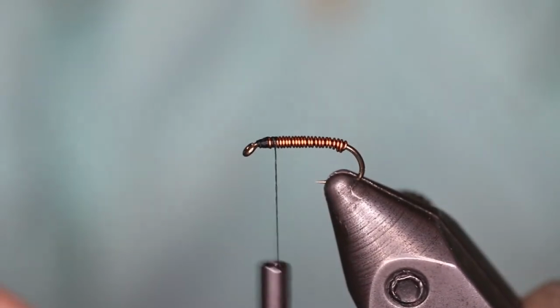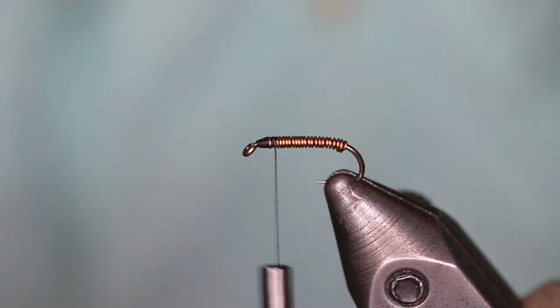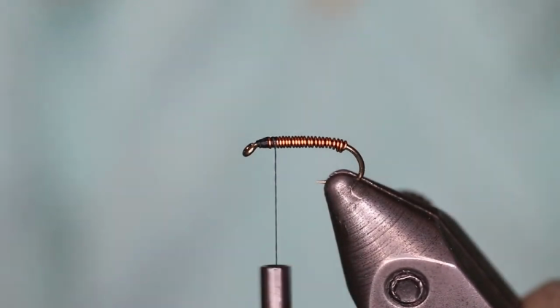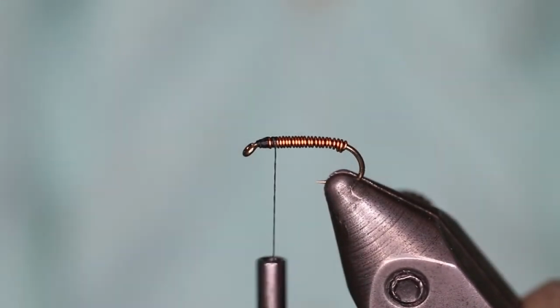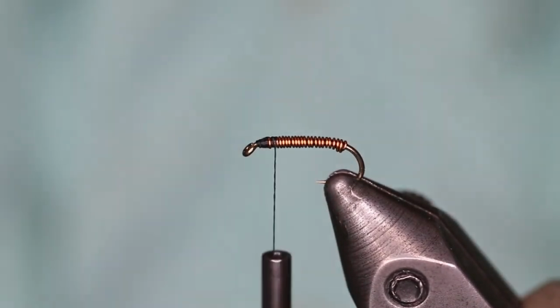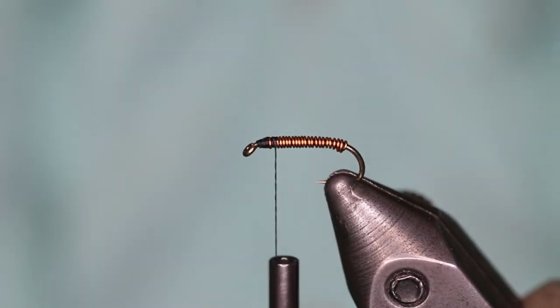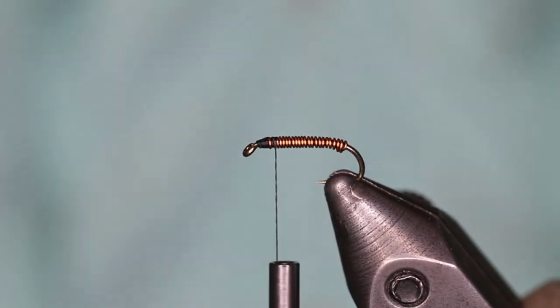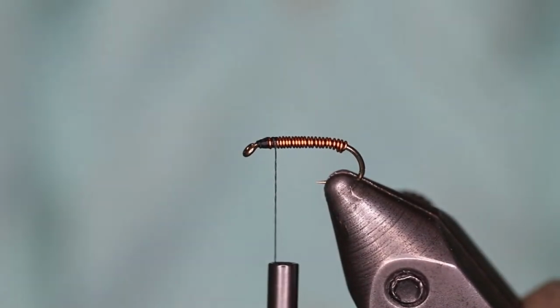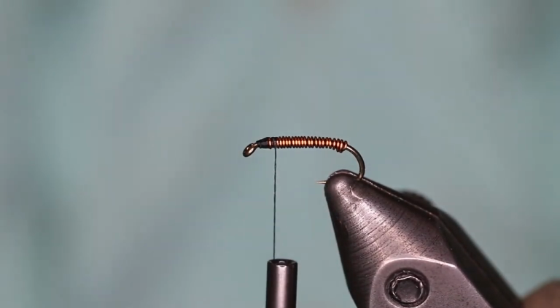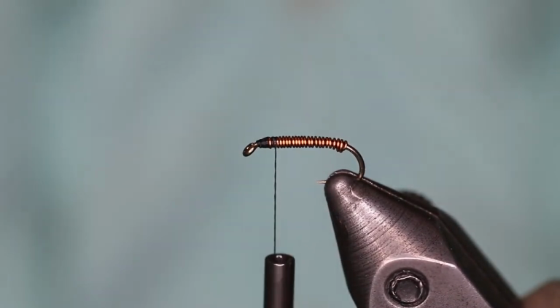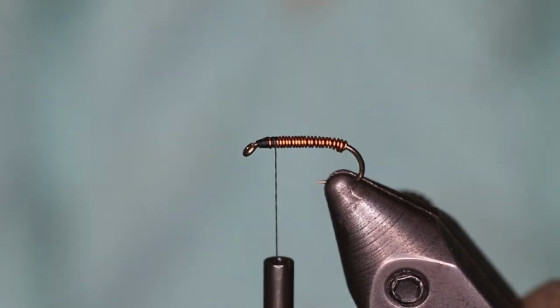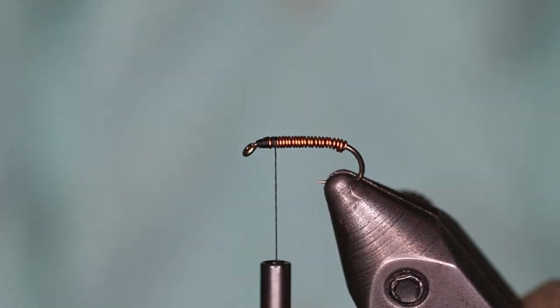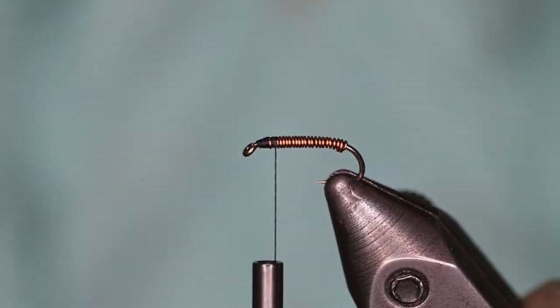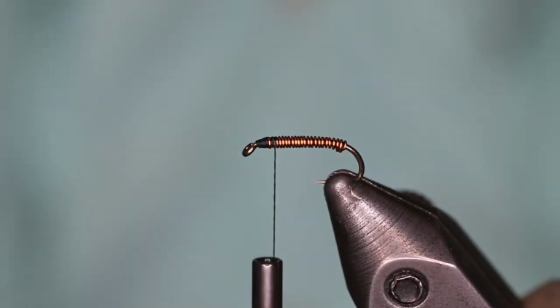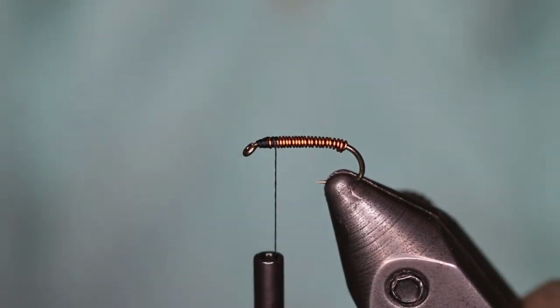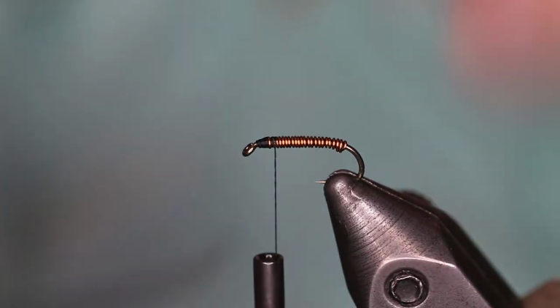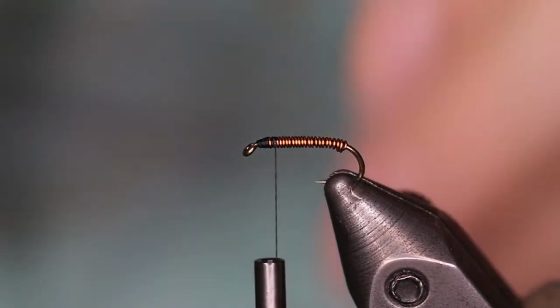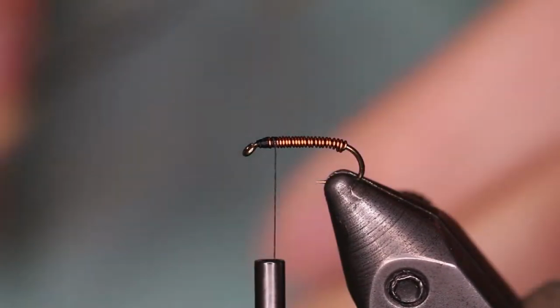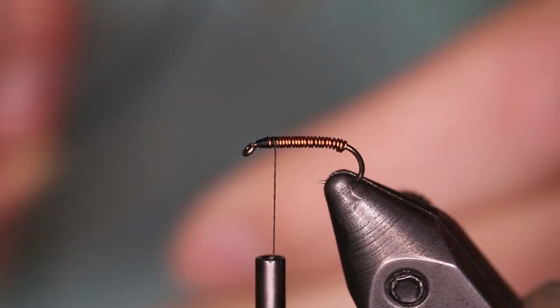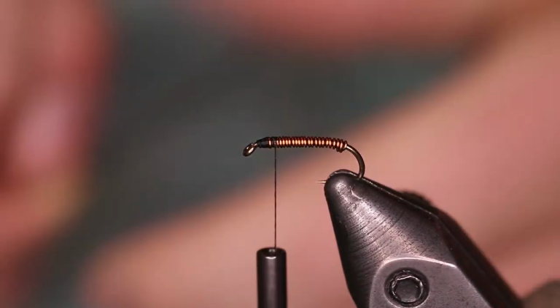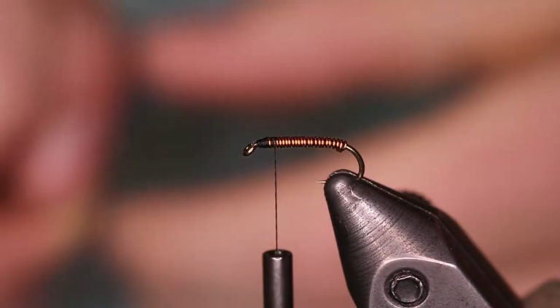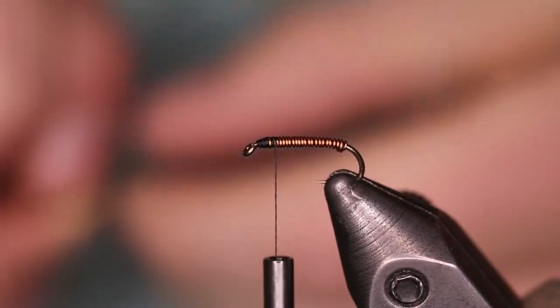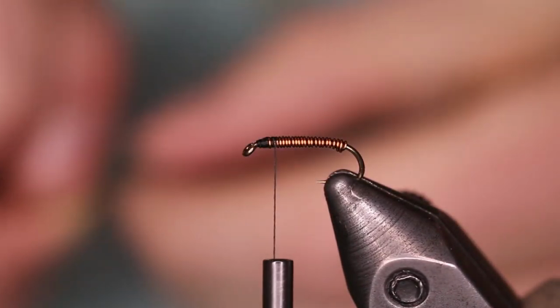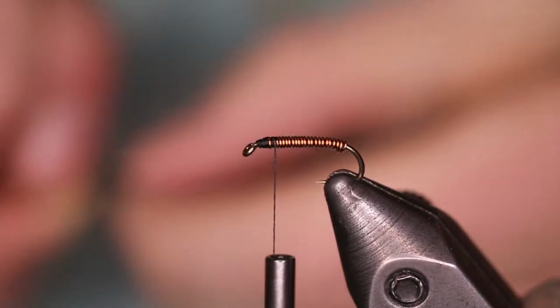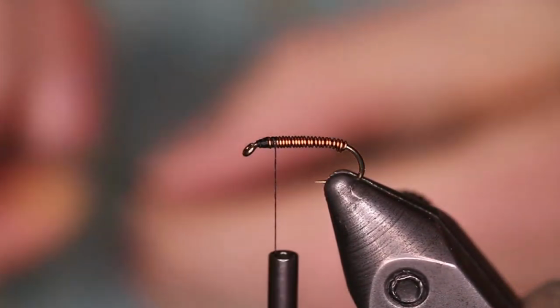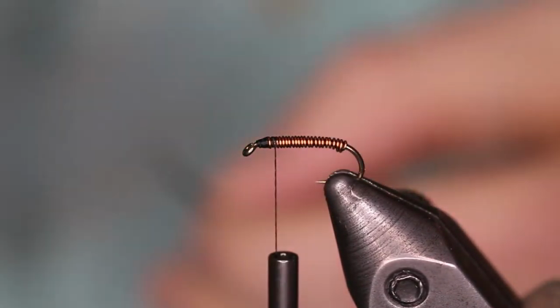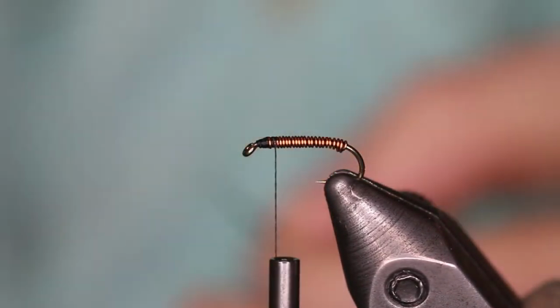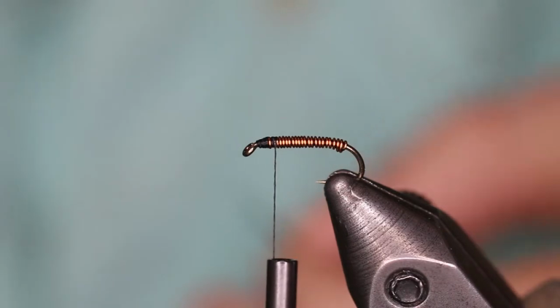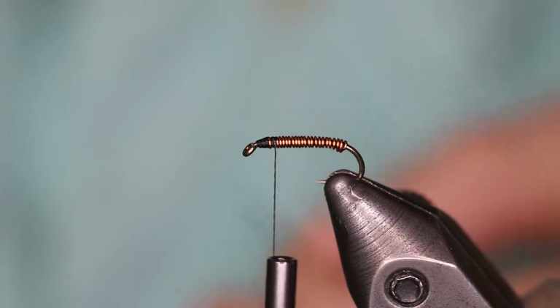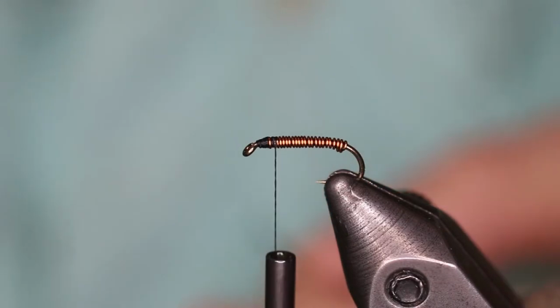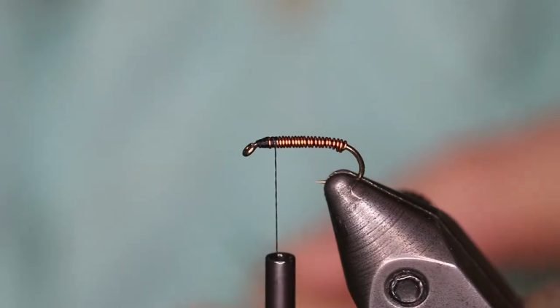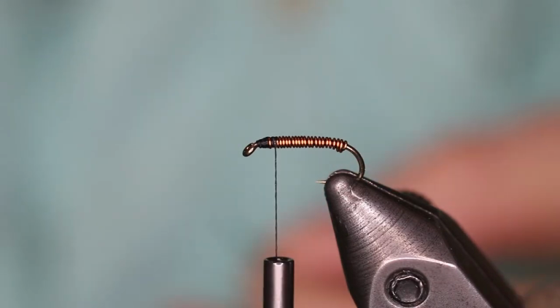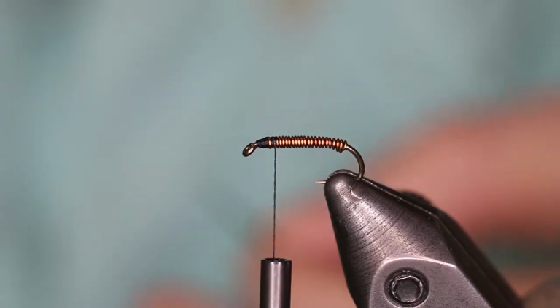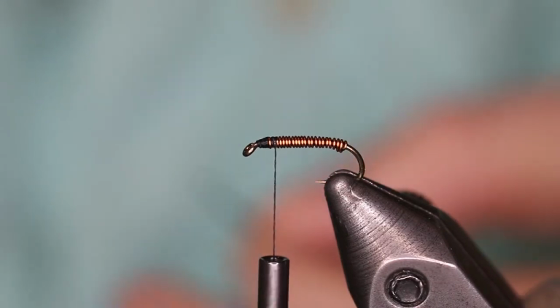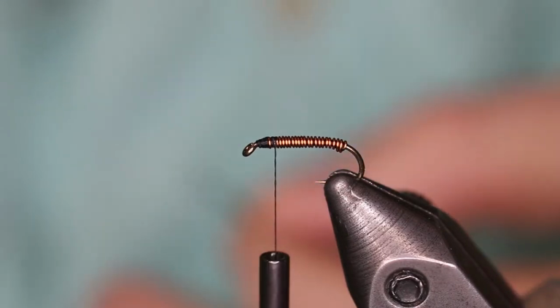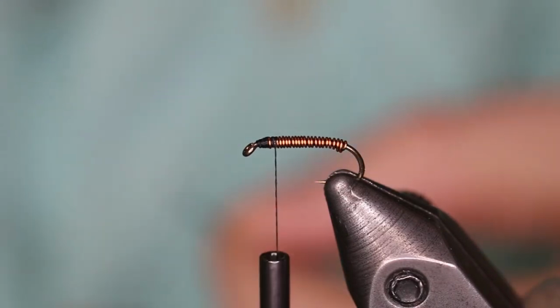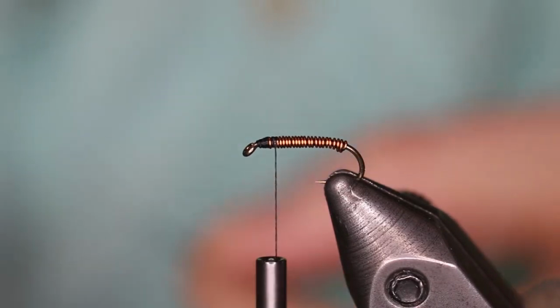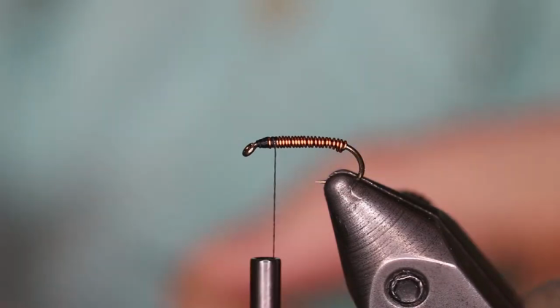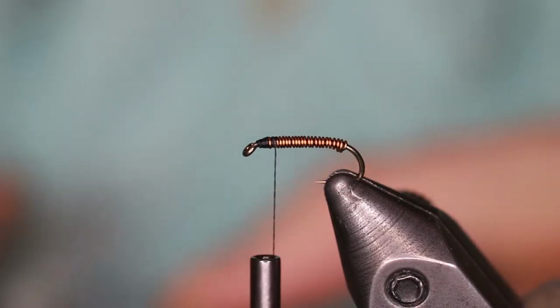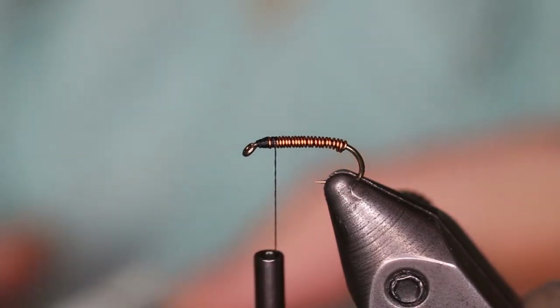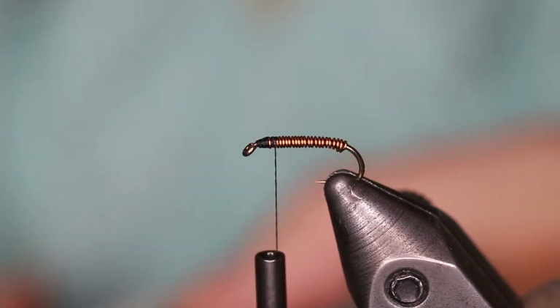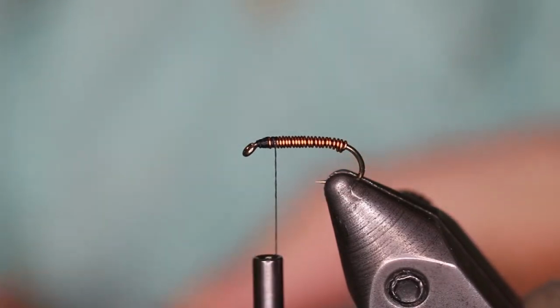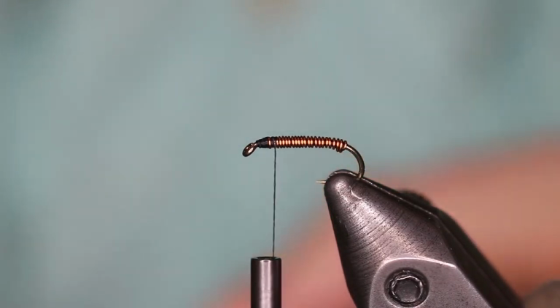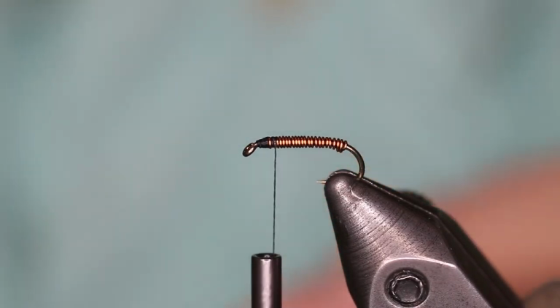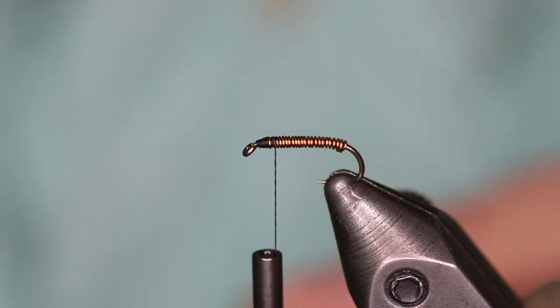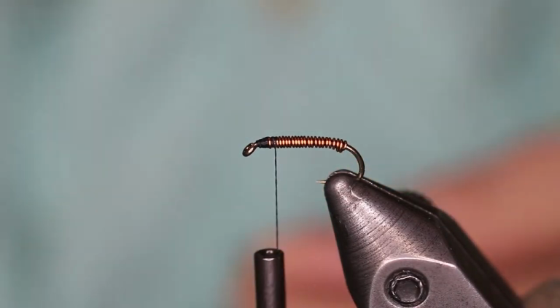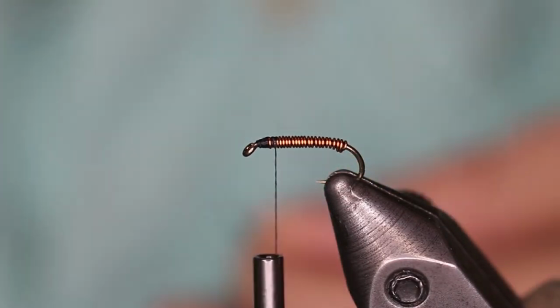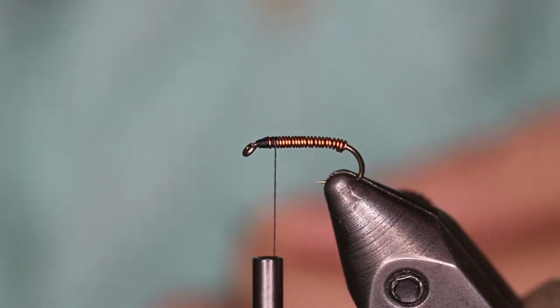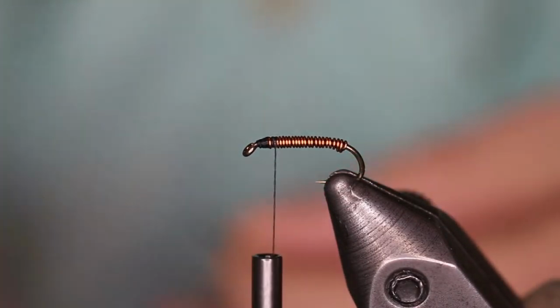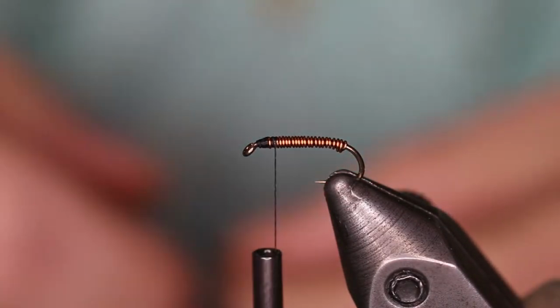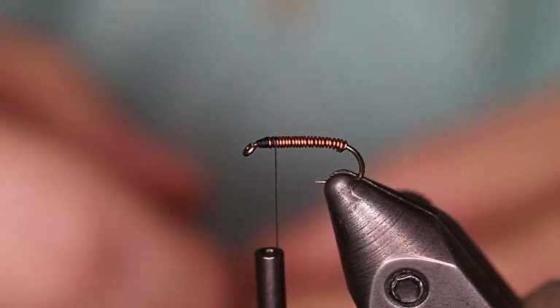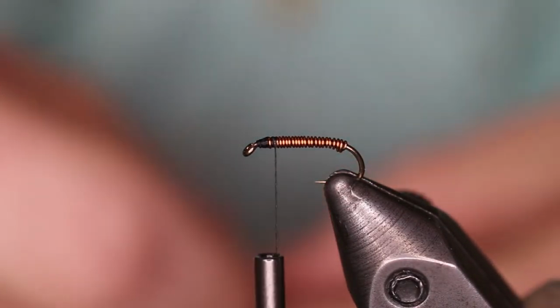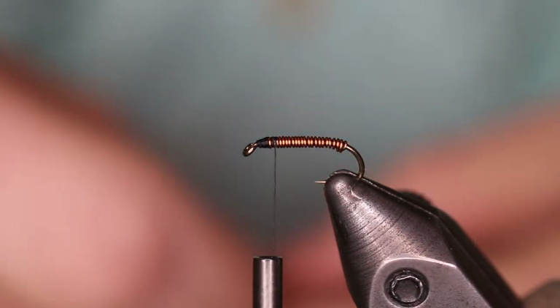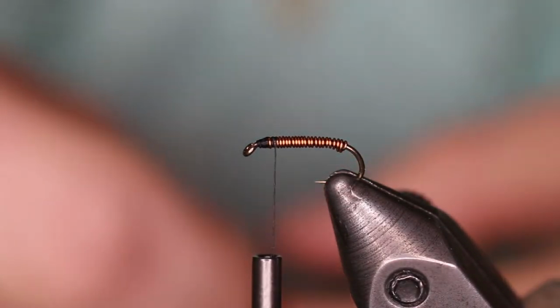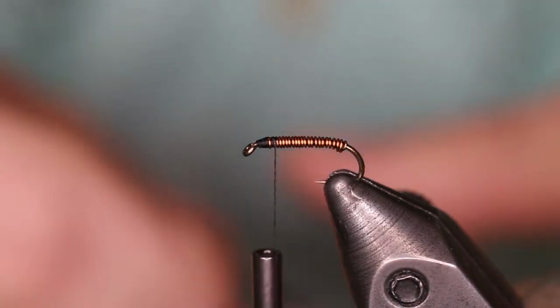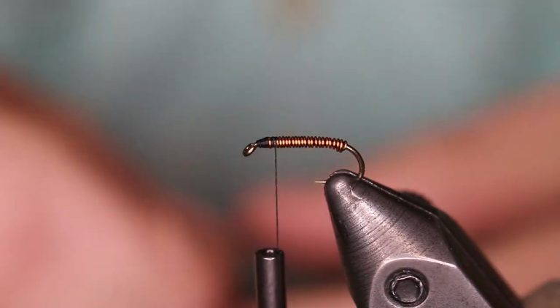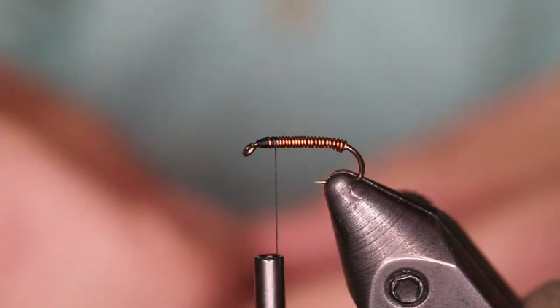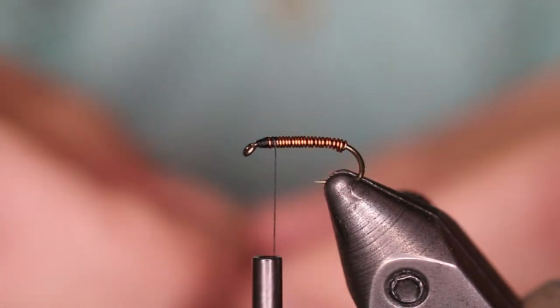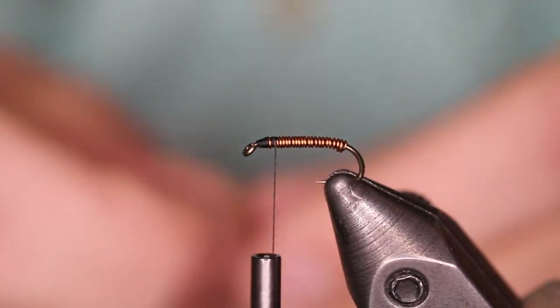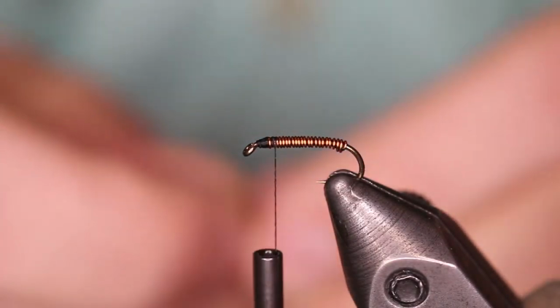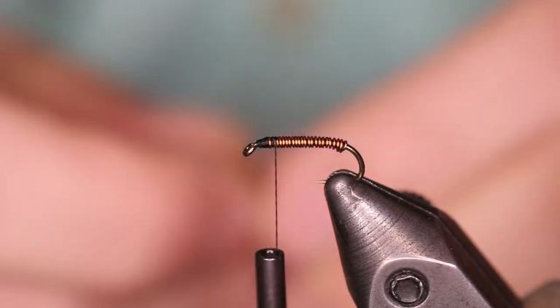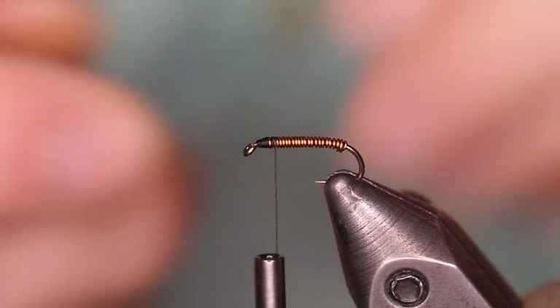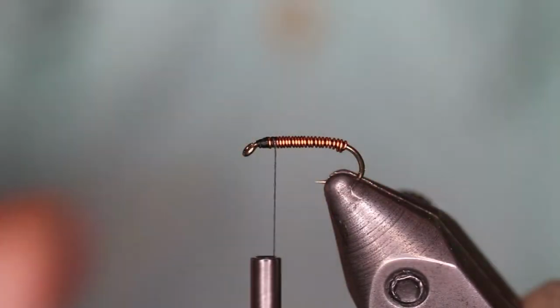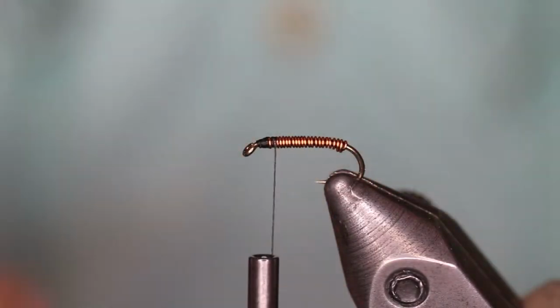Next step, we're going to tie in a piece of Peacock Hurl, tip first, because it gives it a little bit of a fuller look.